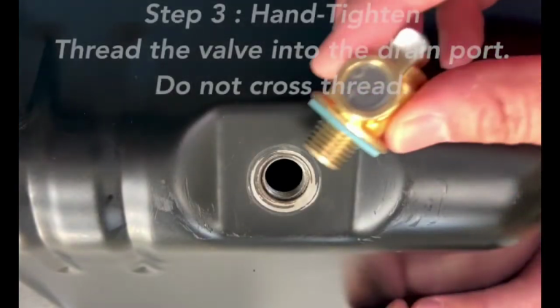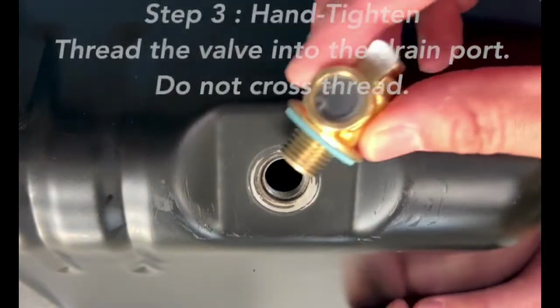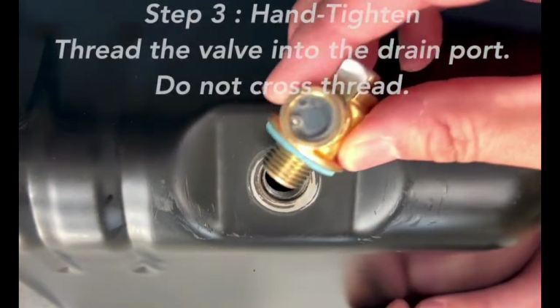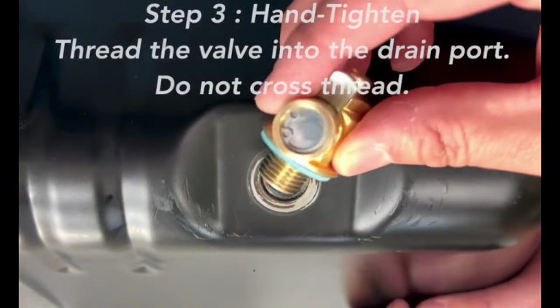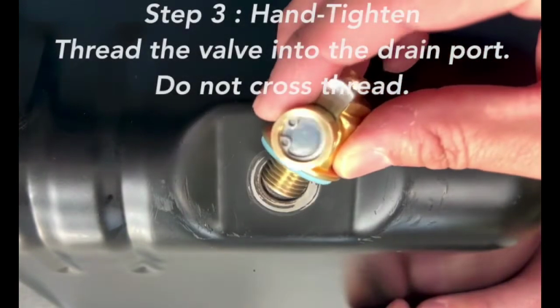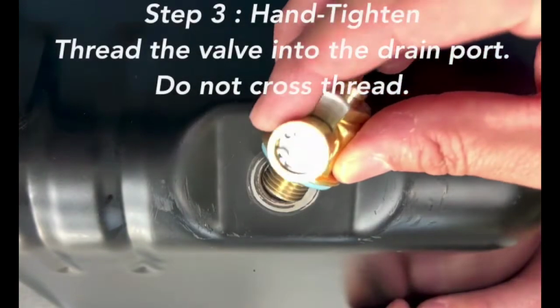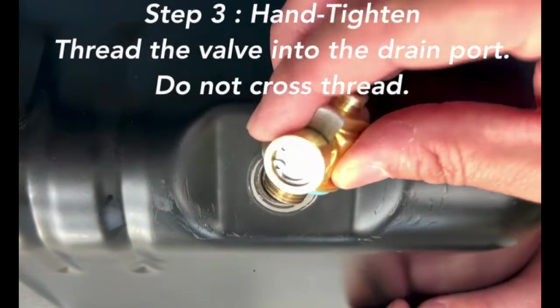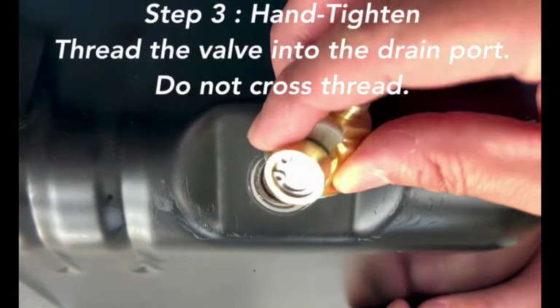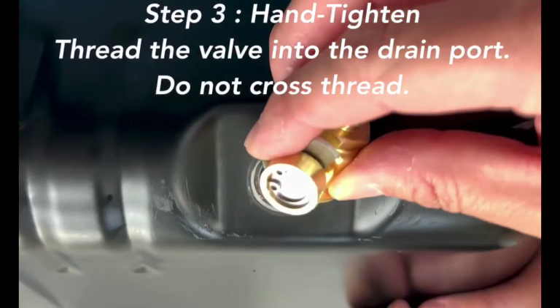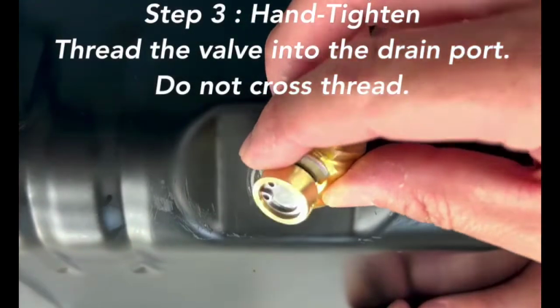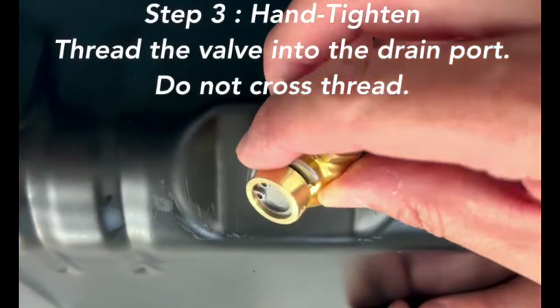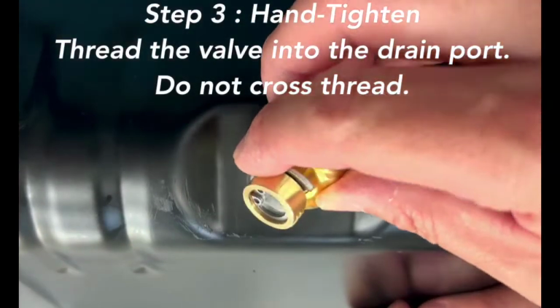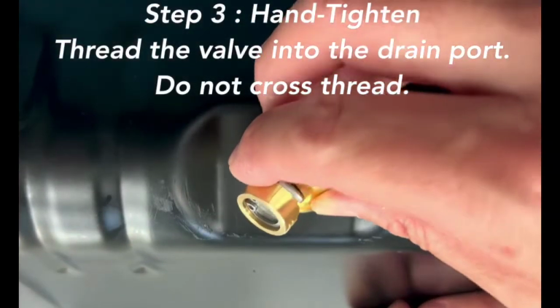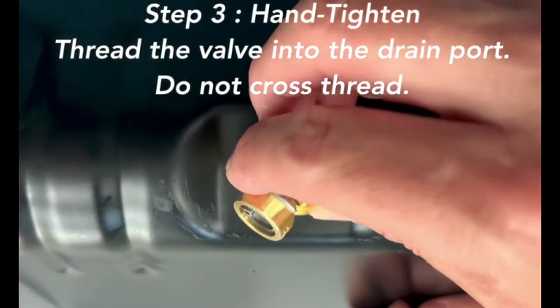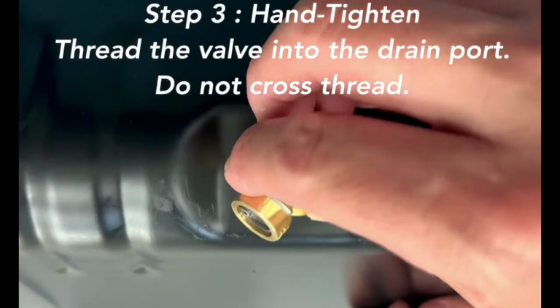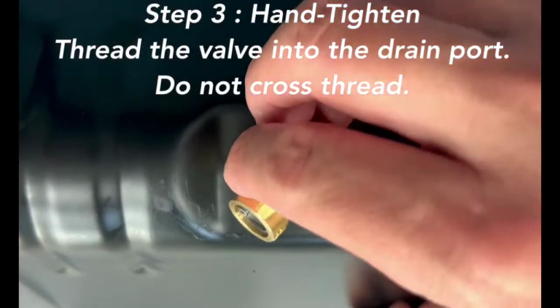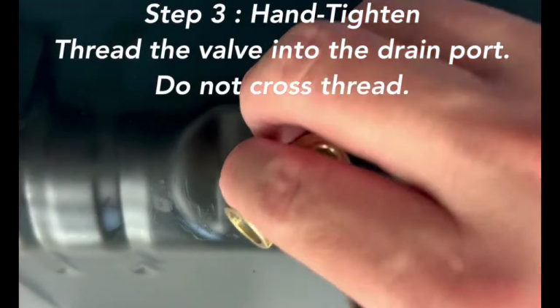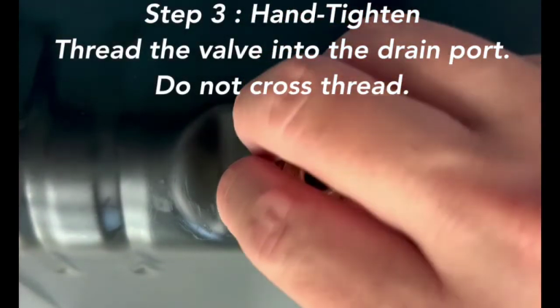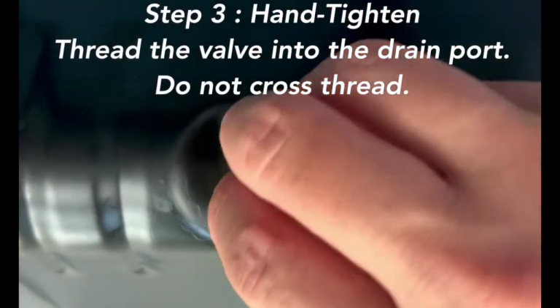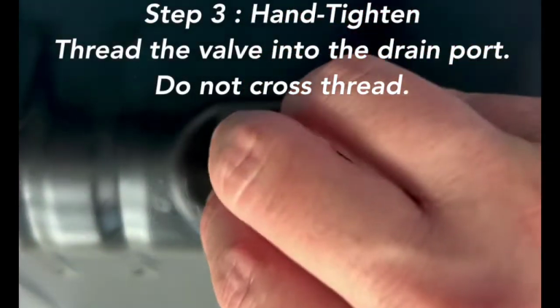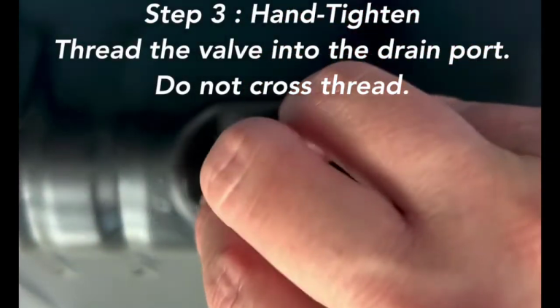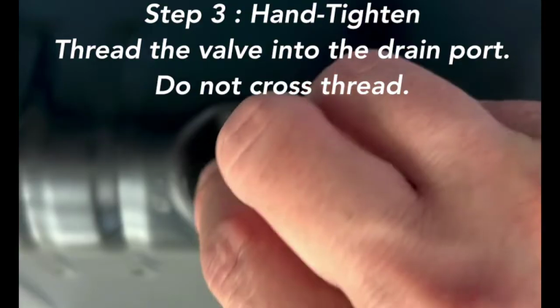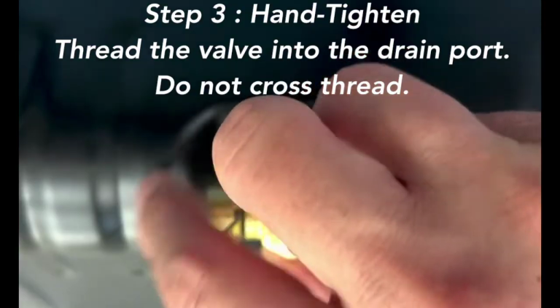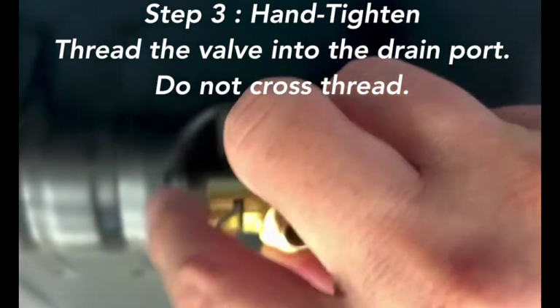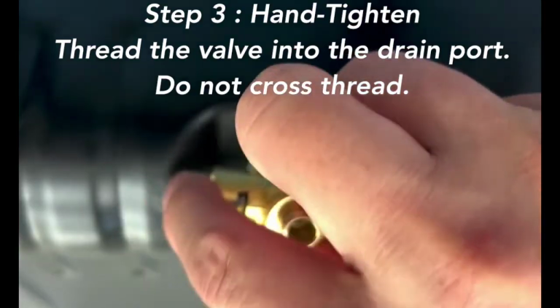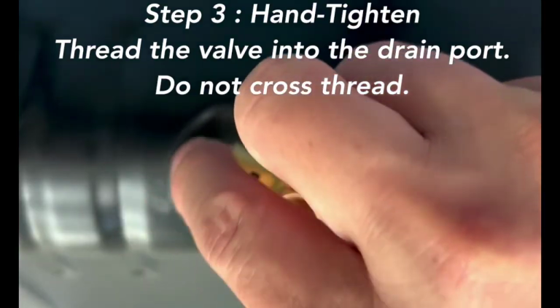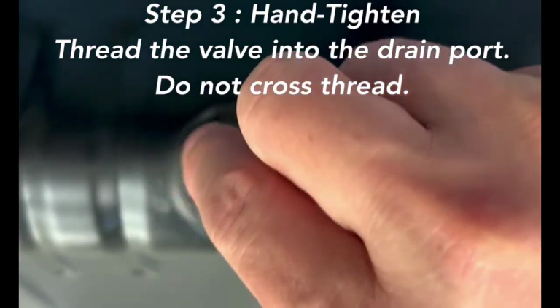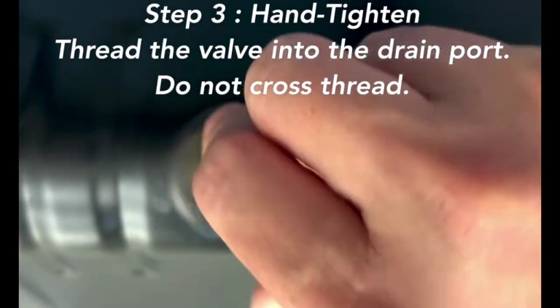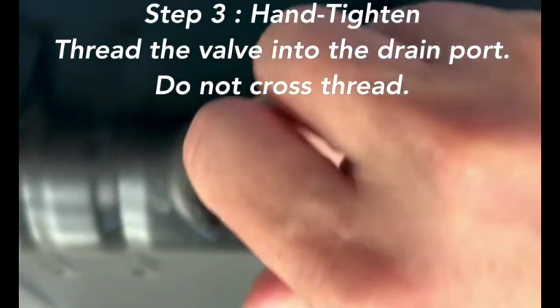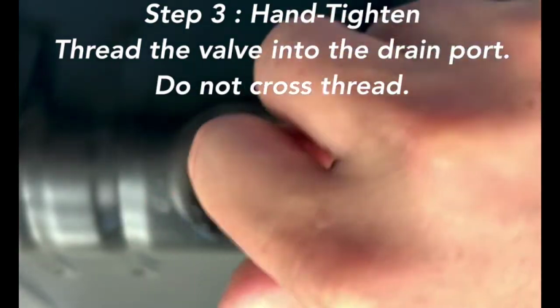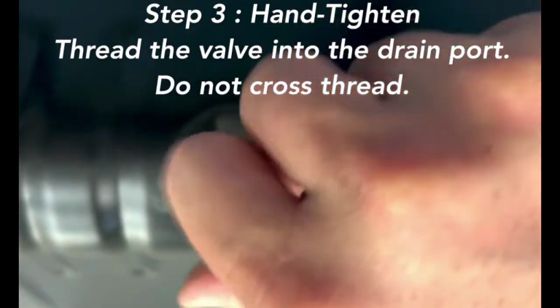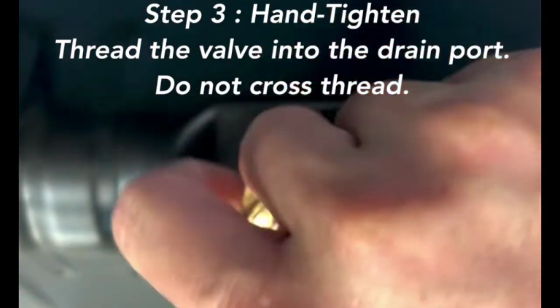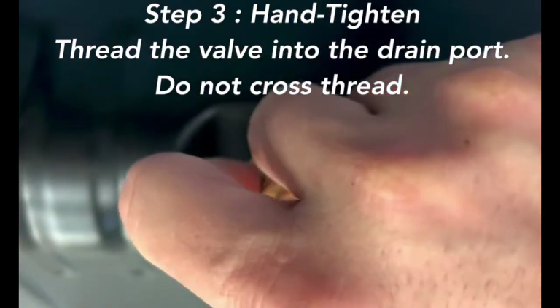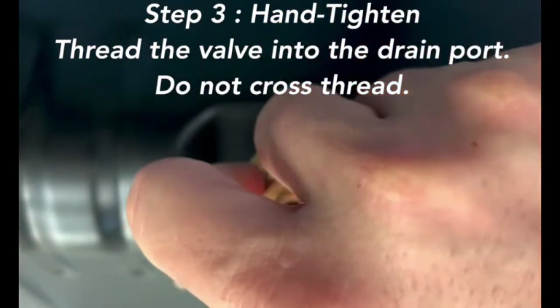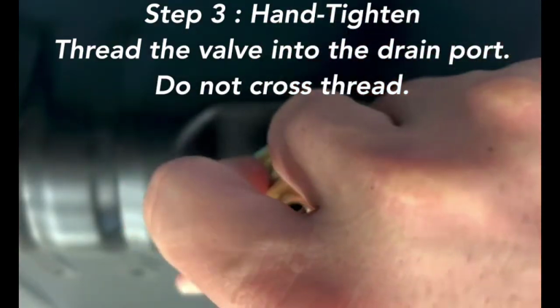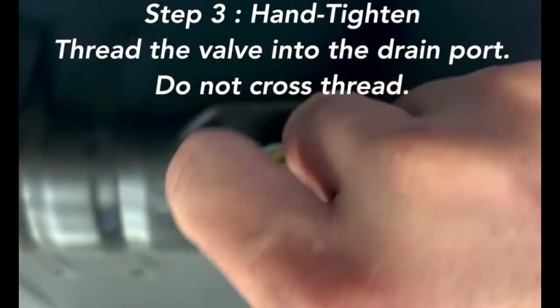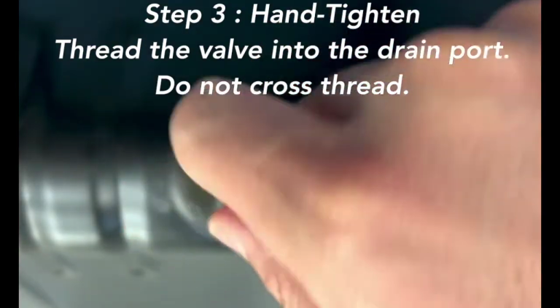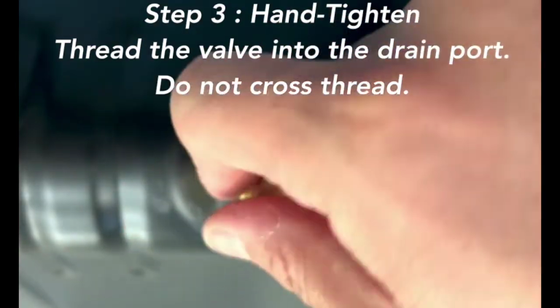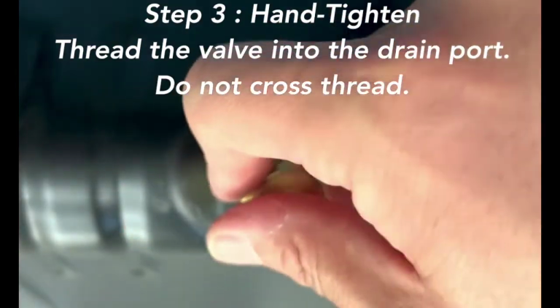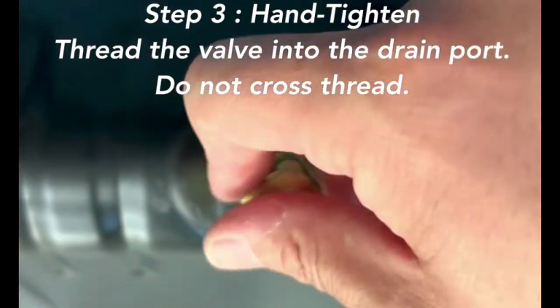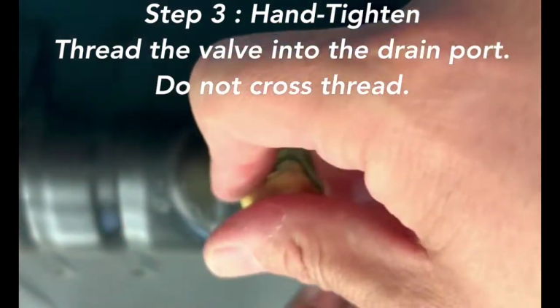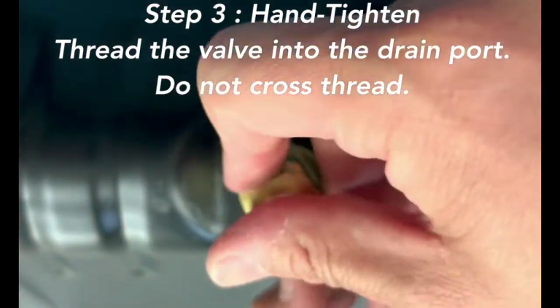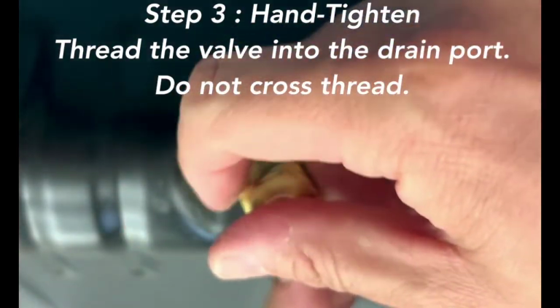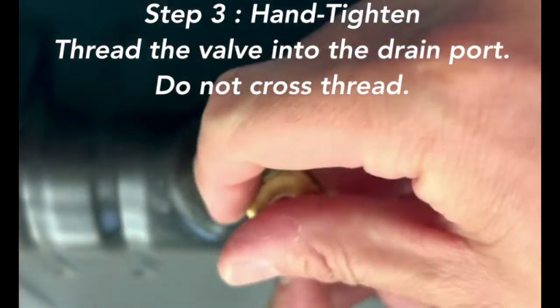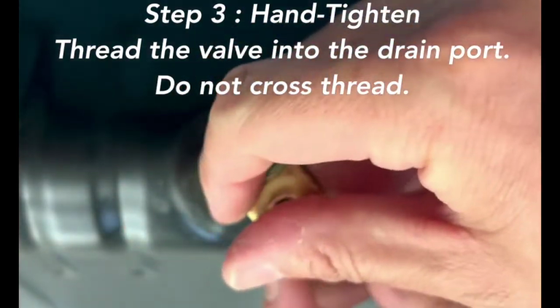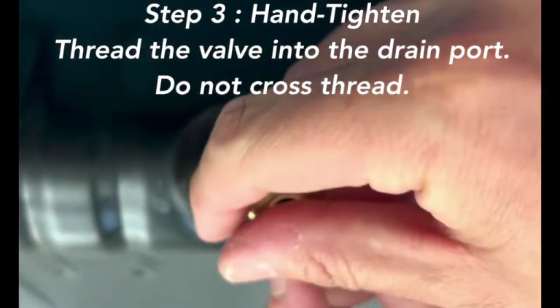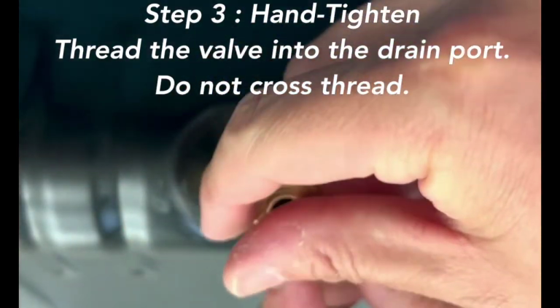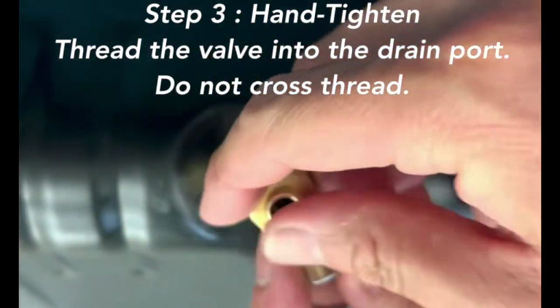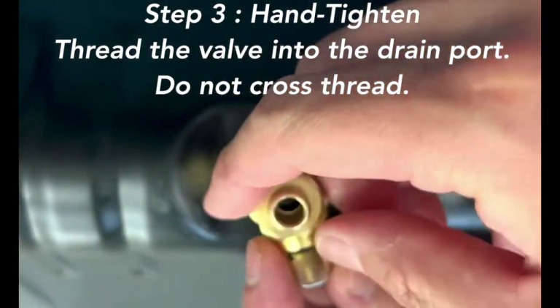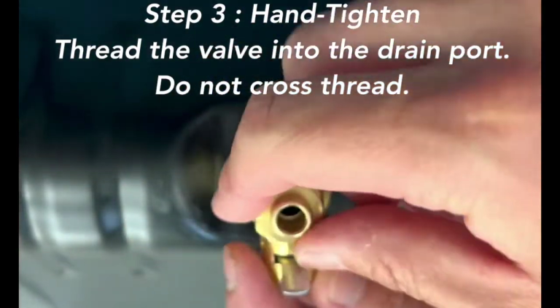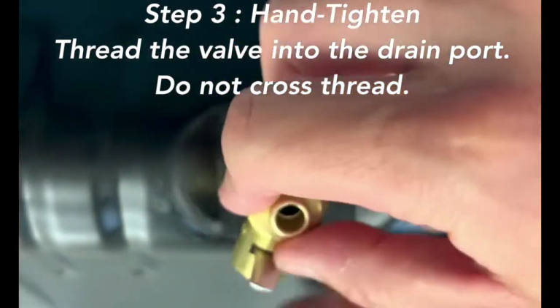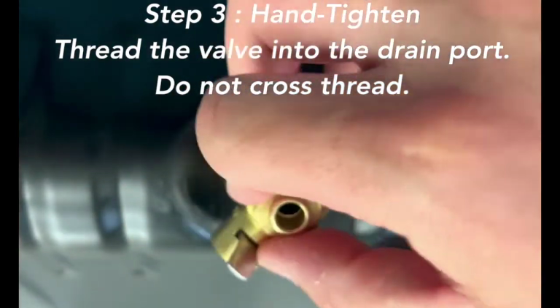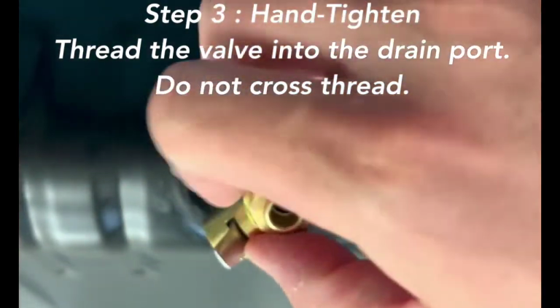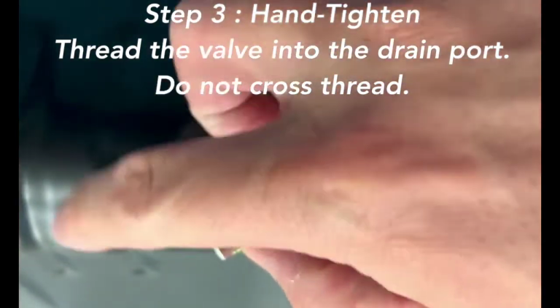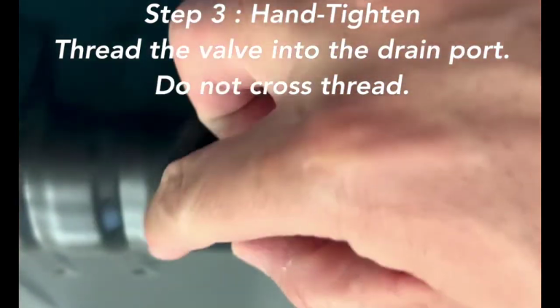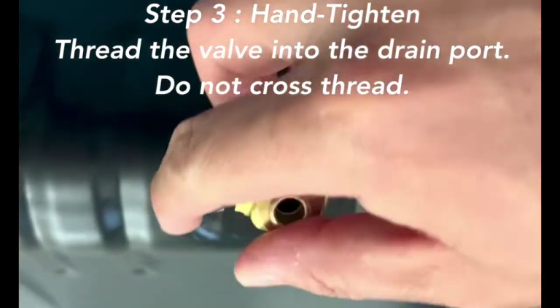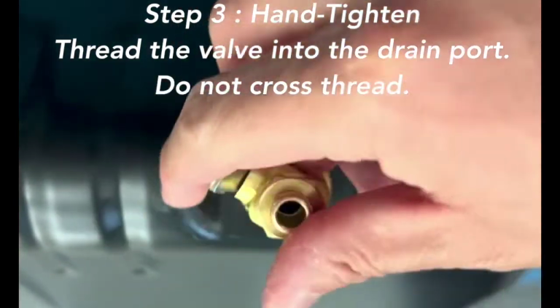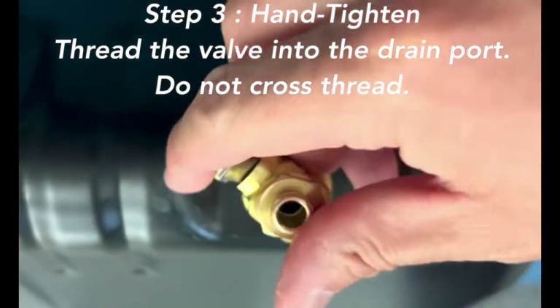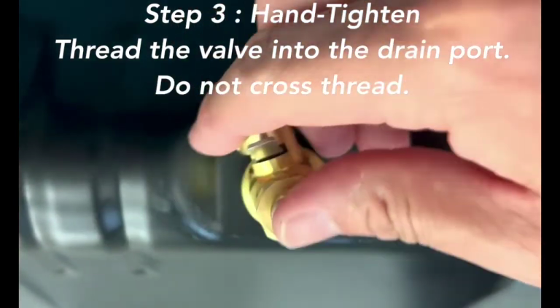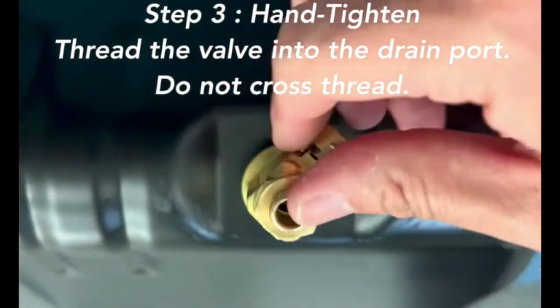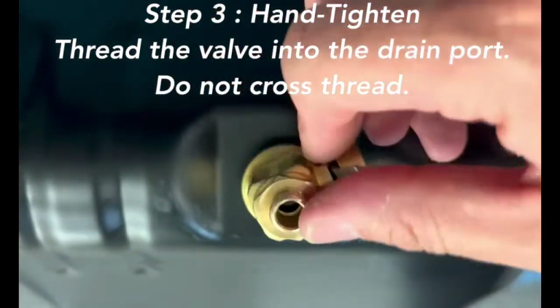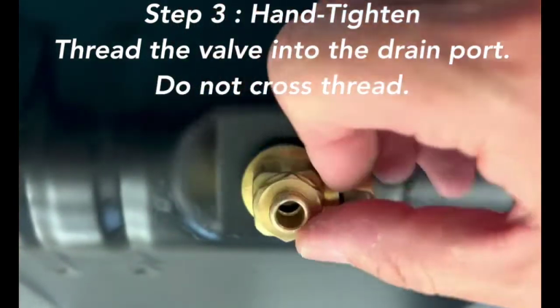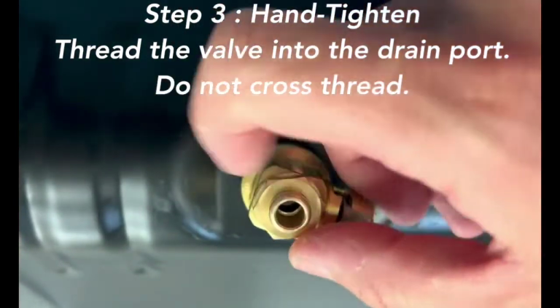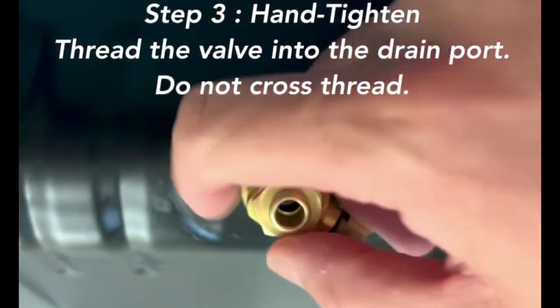Step 3: Hand Tighten. Thread the valve onto the oil drain port by hand. Do not cross thread.